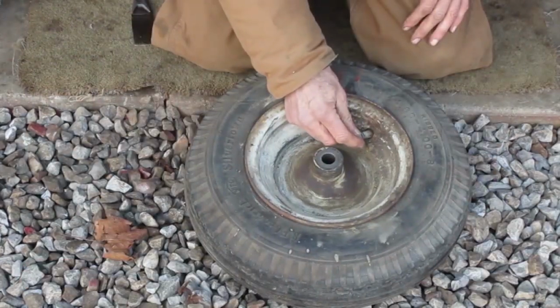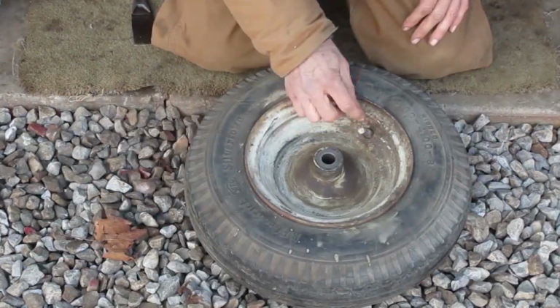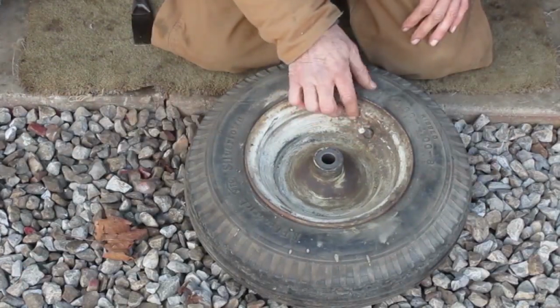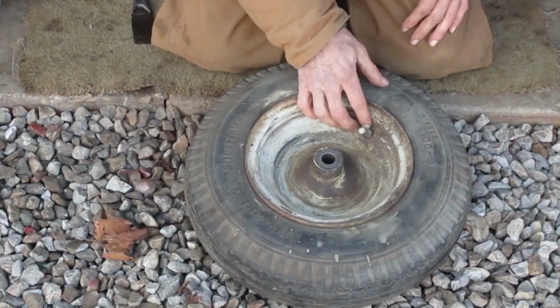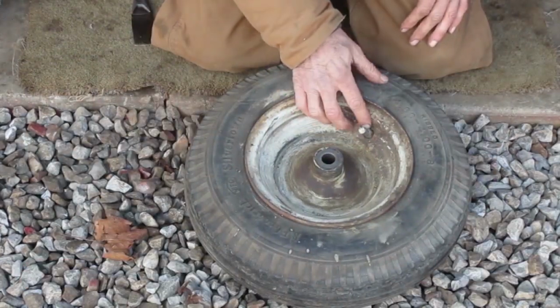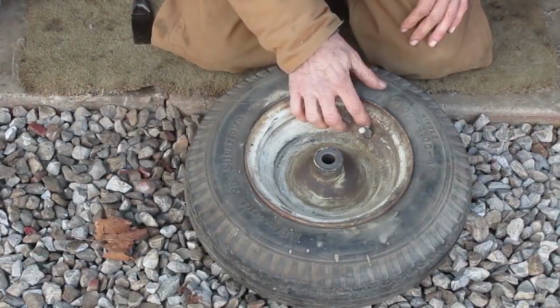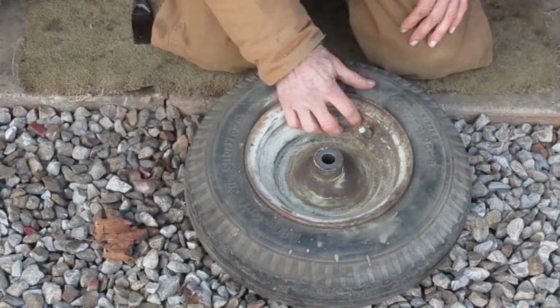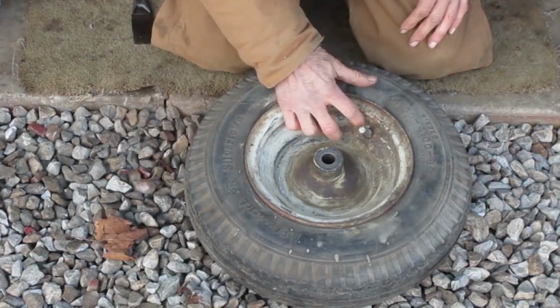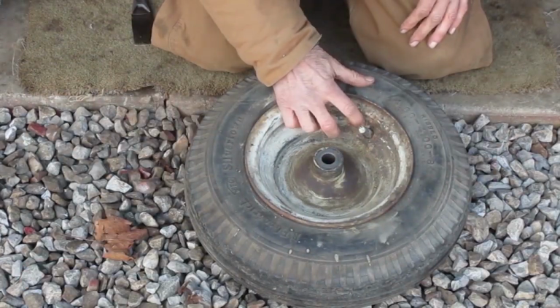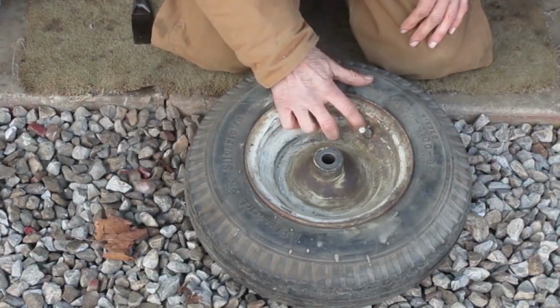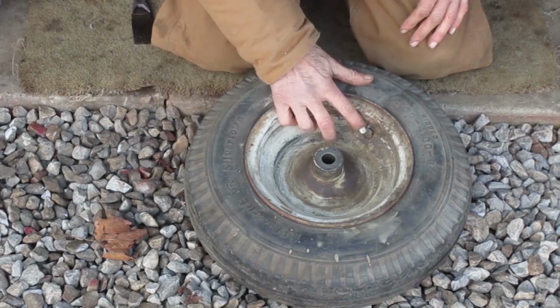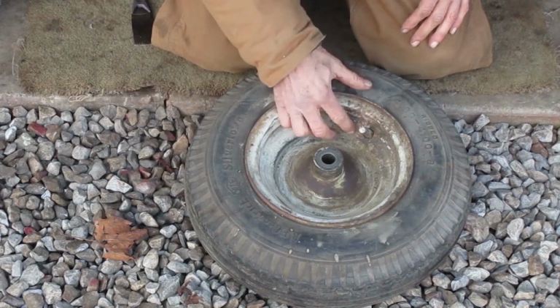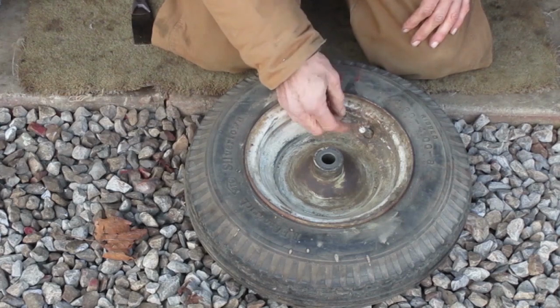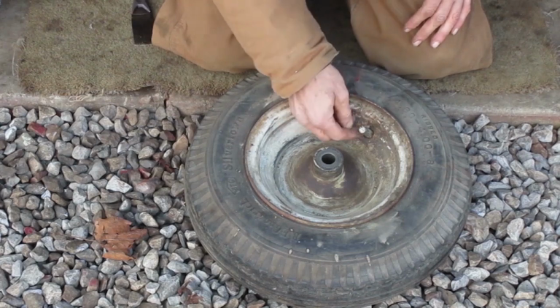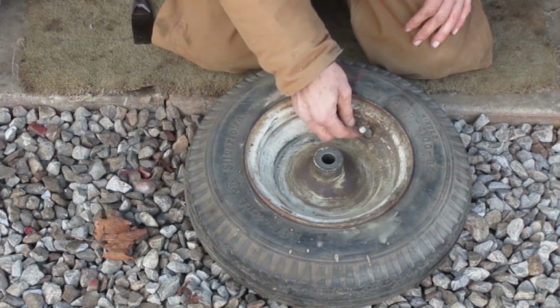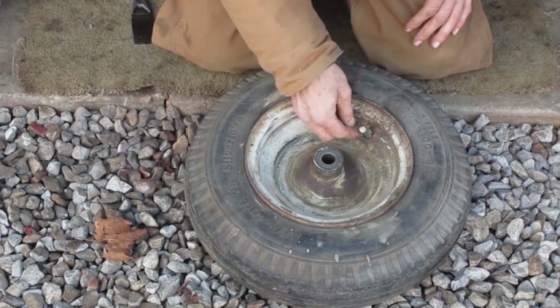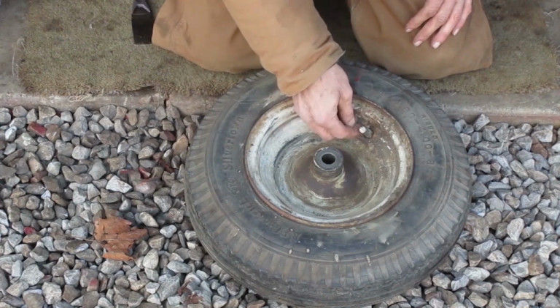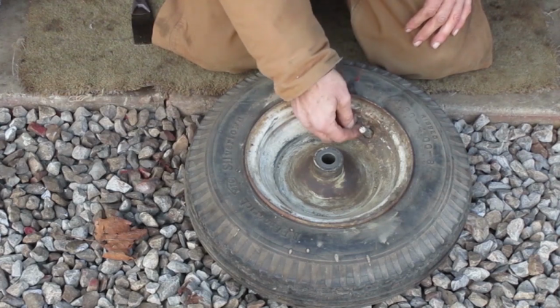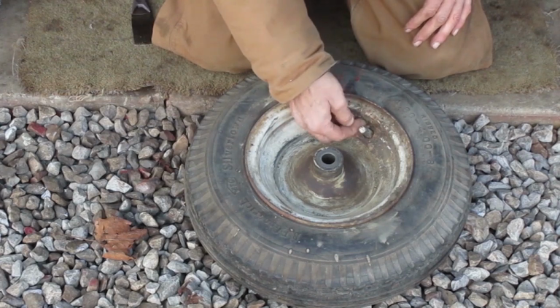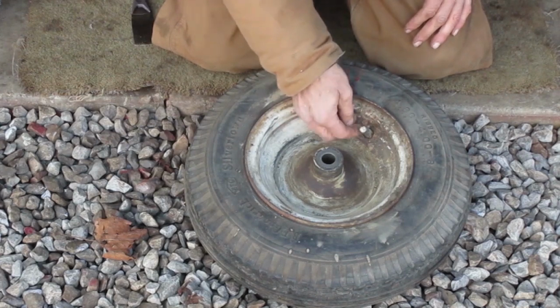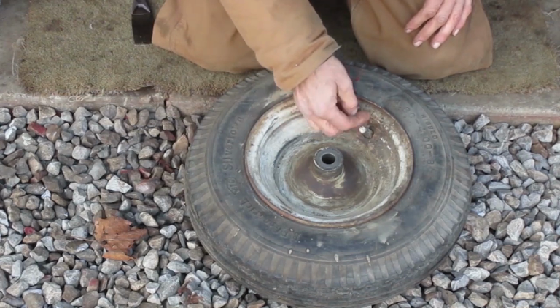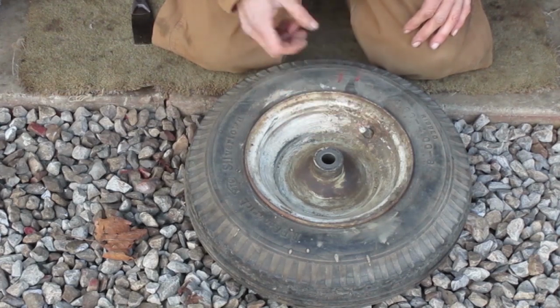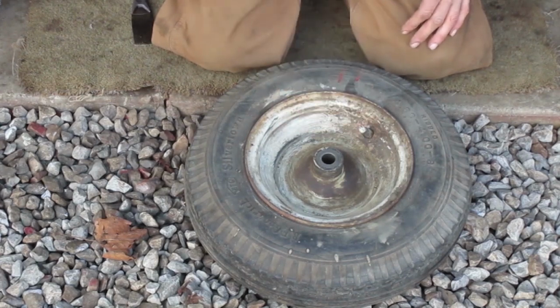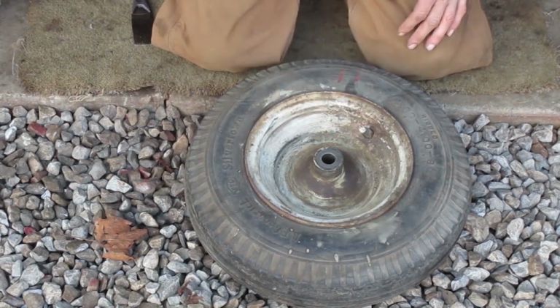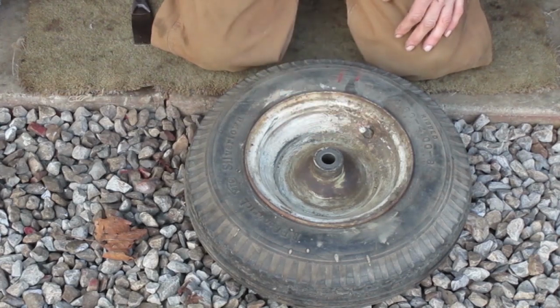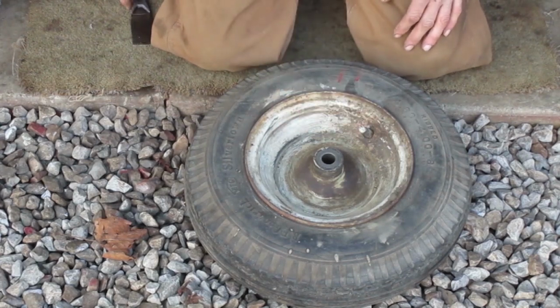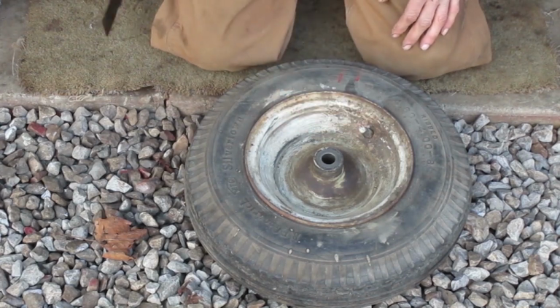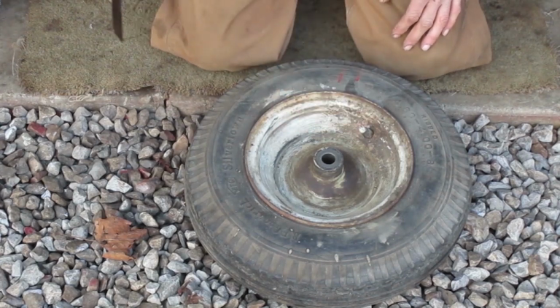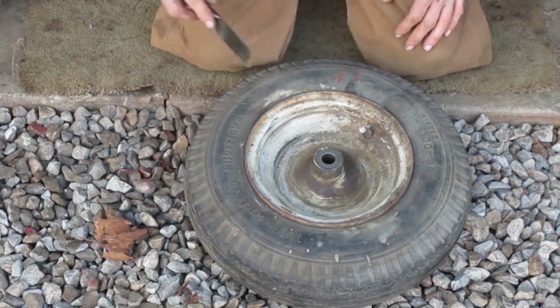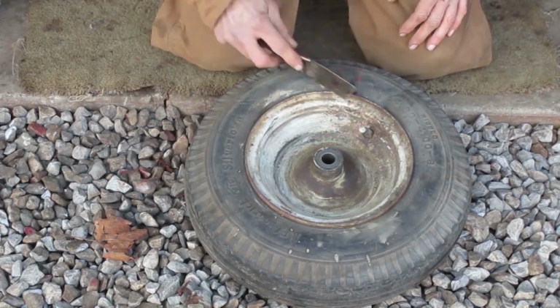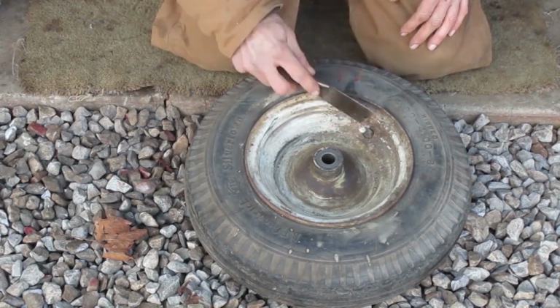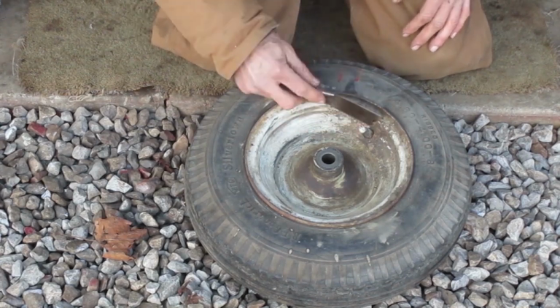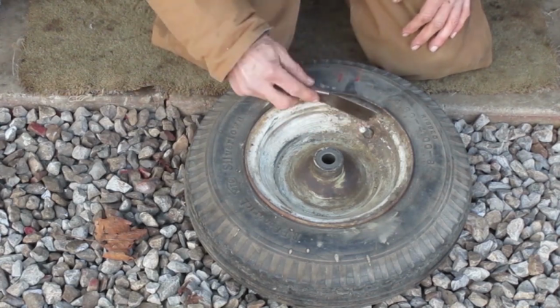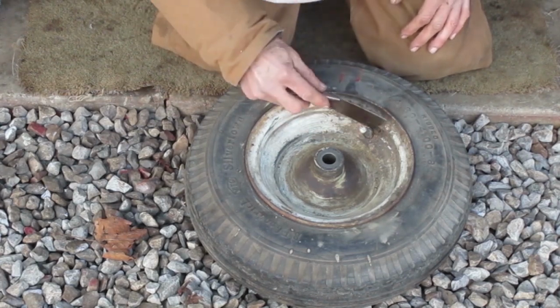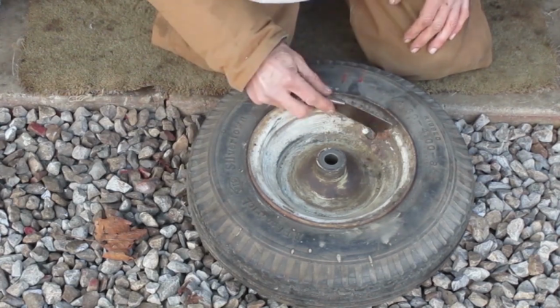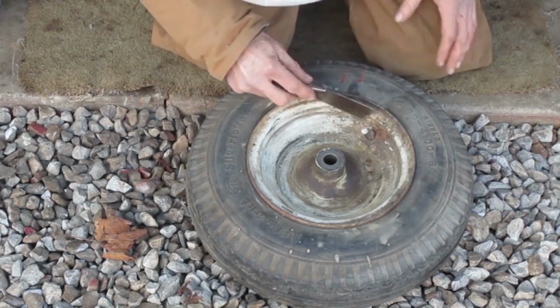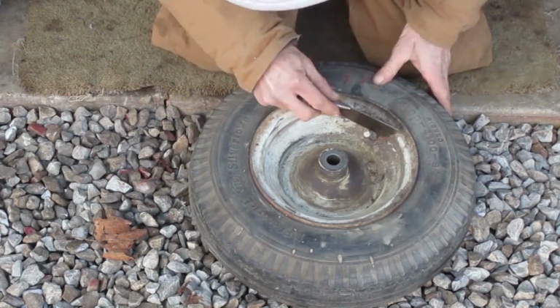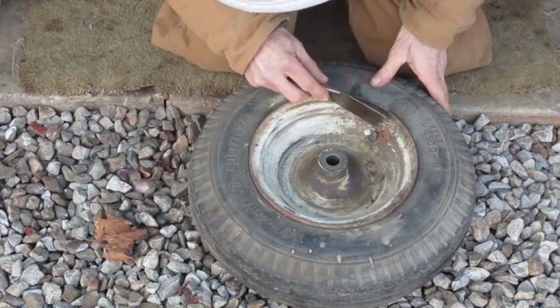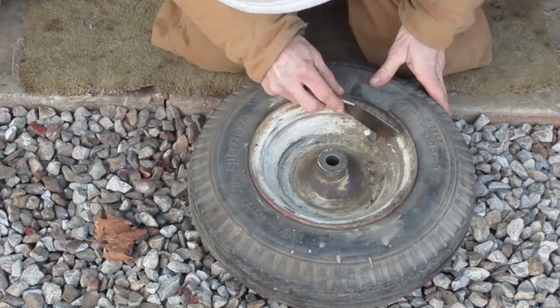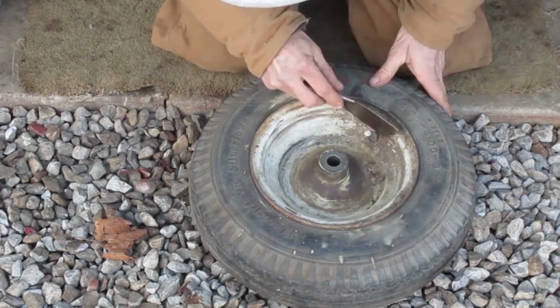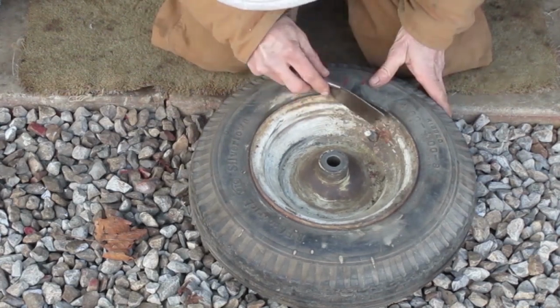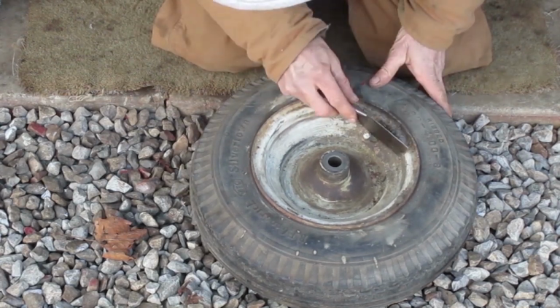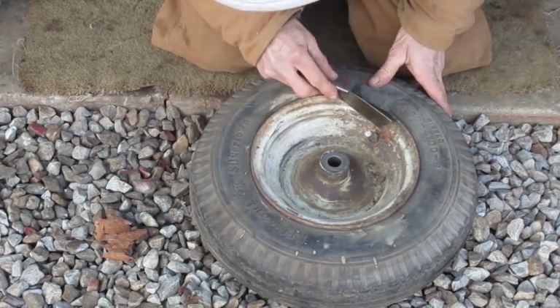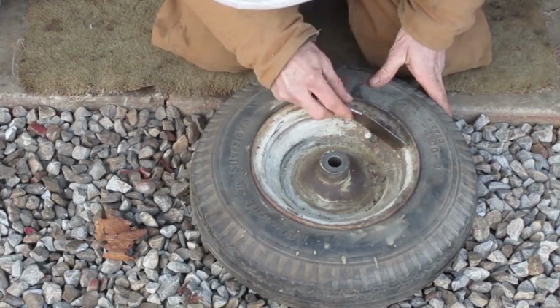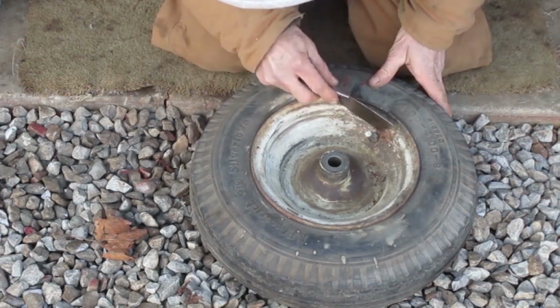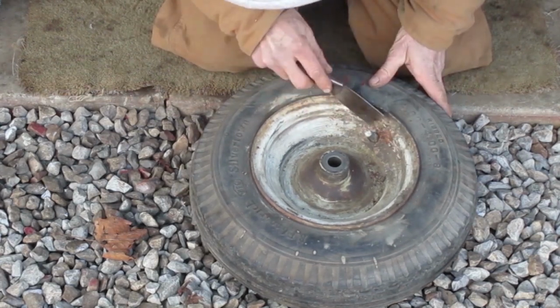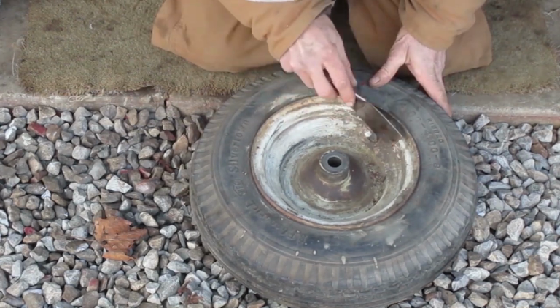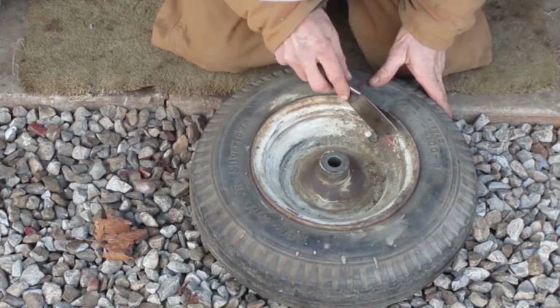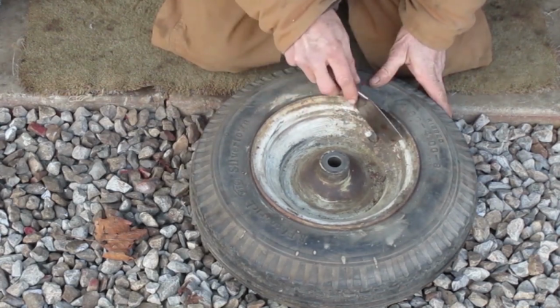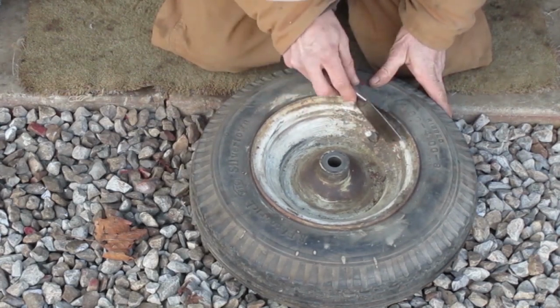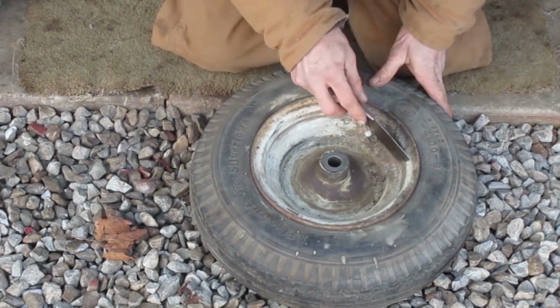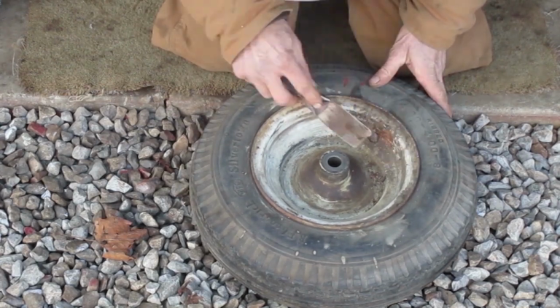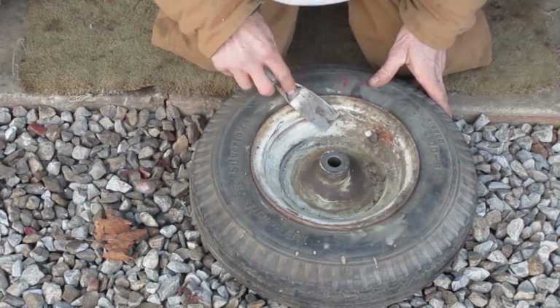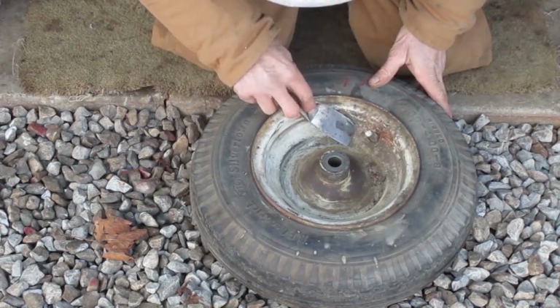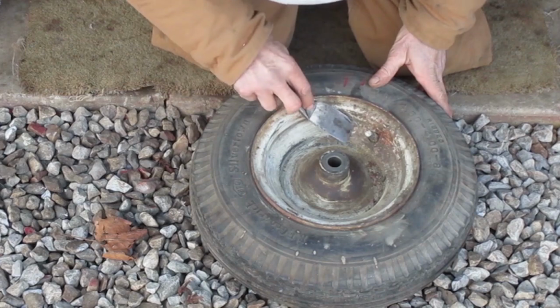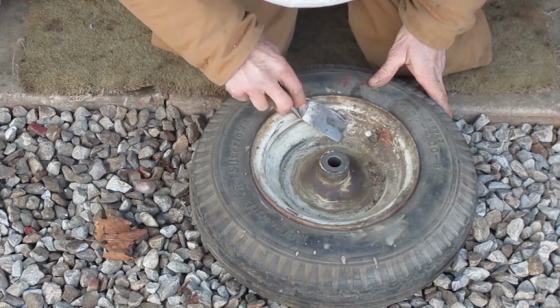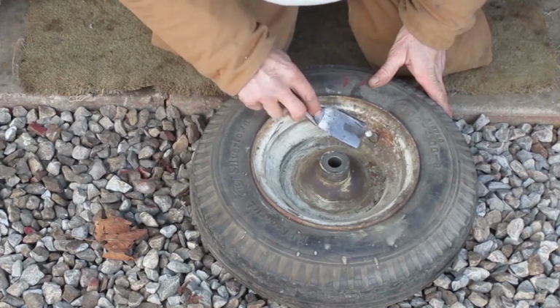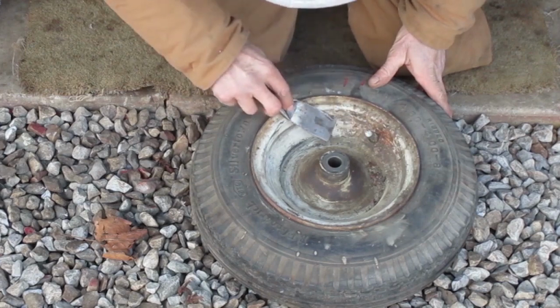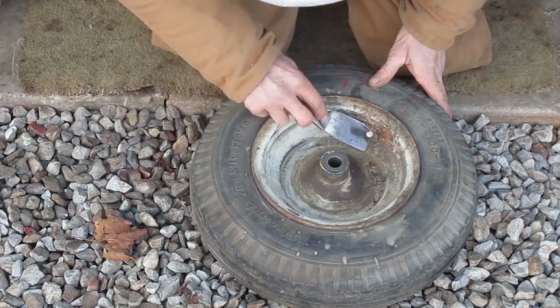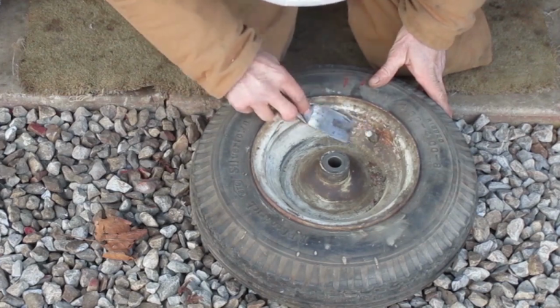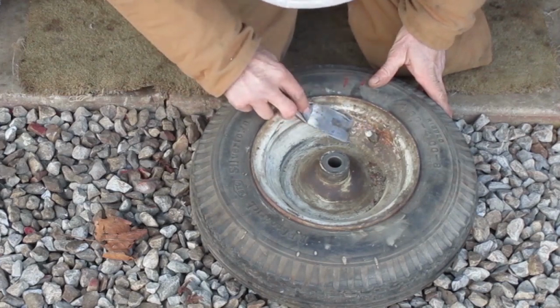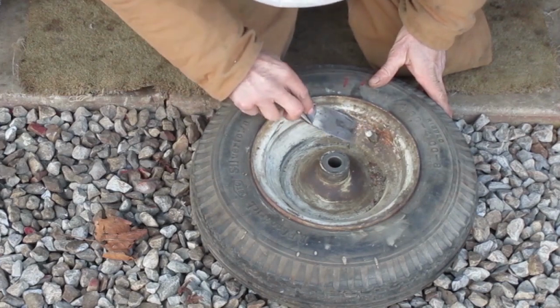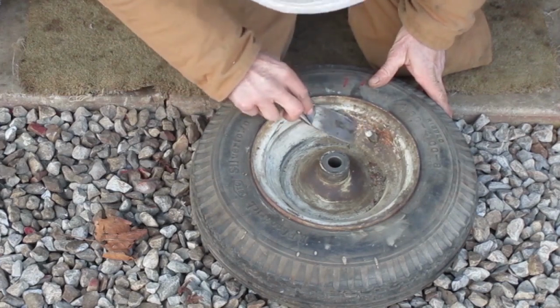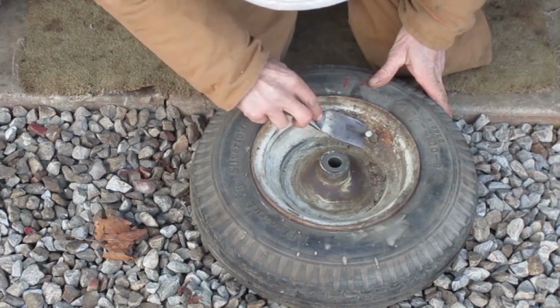These bumps under the paint are full of rust. I'm going to scrape off the big chunks before I wire brush that part.